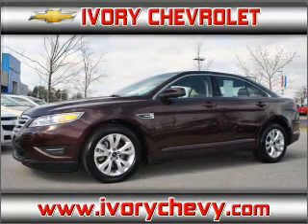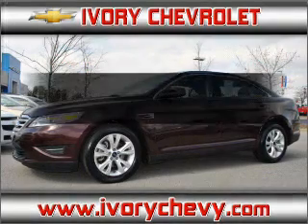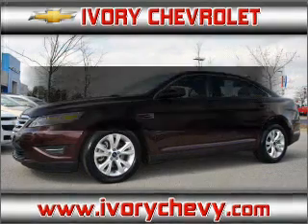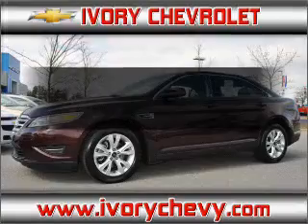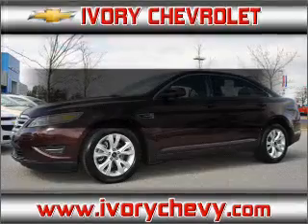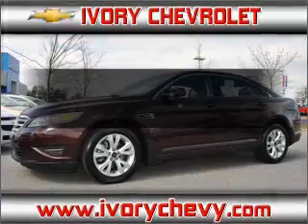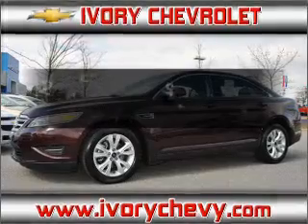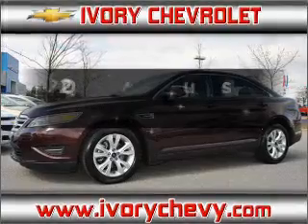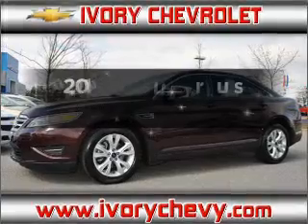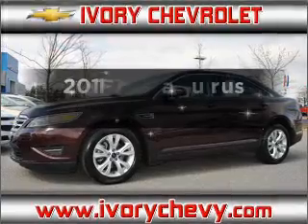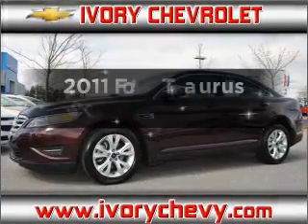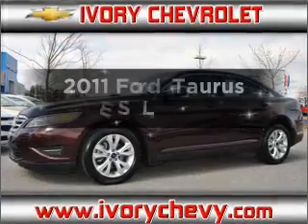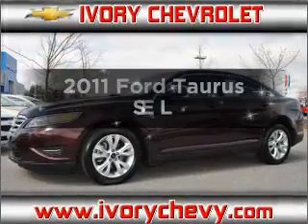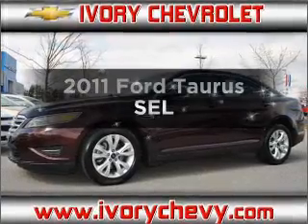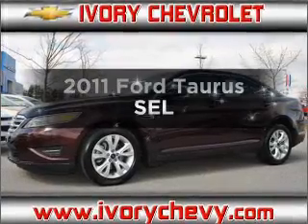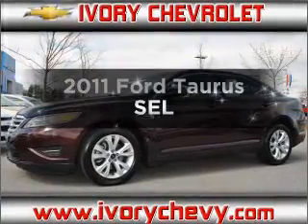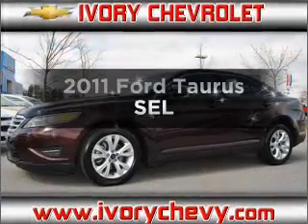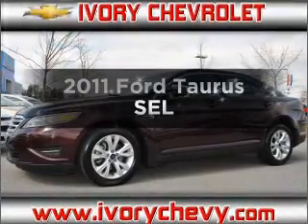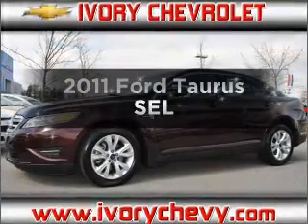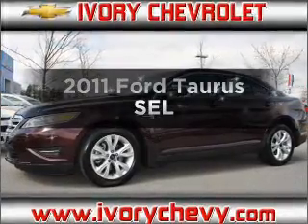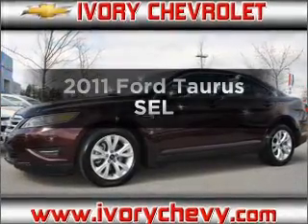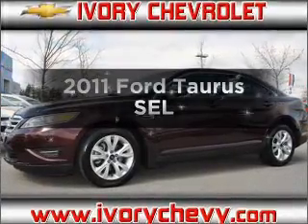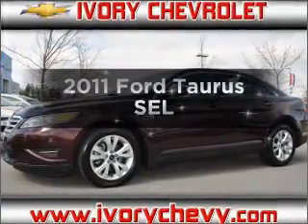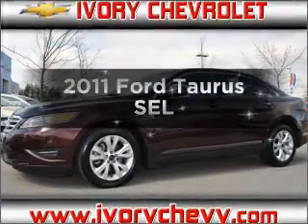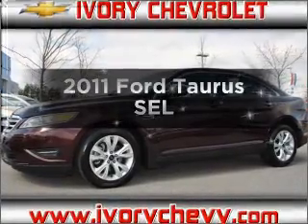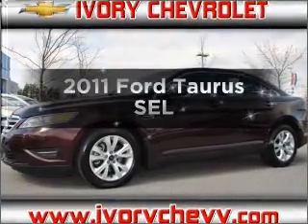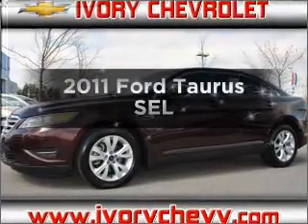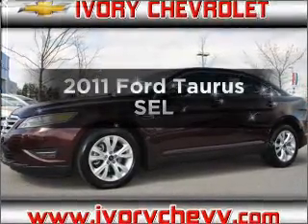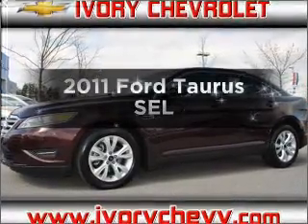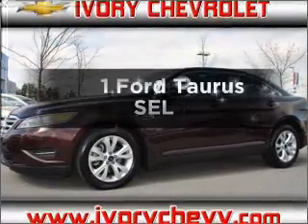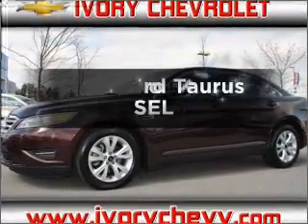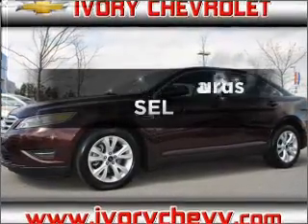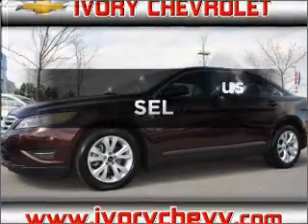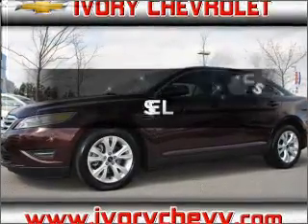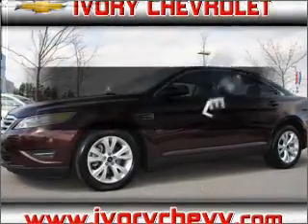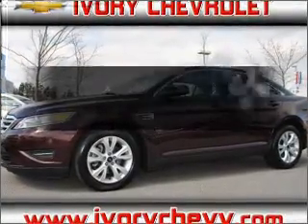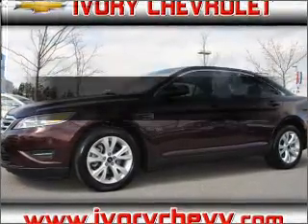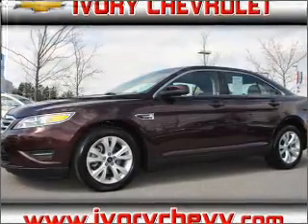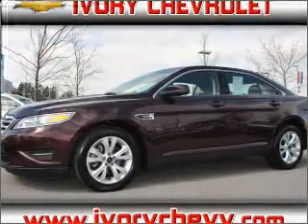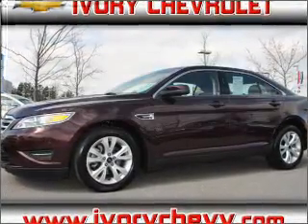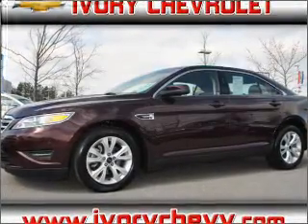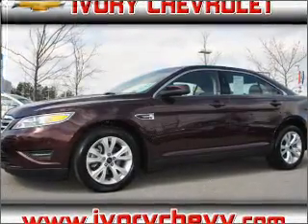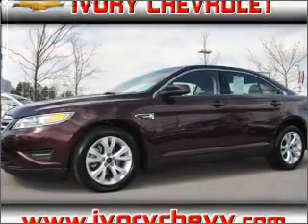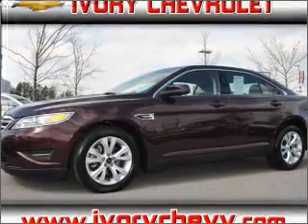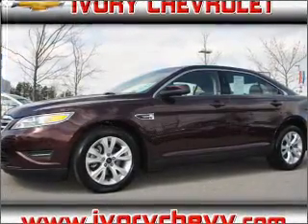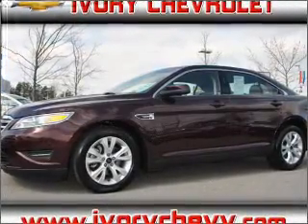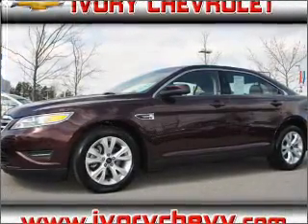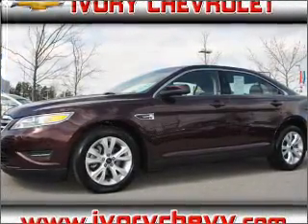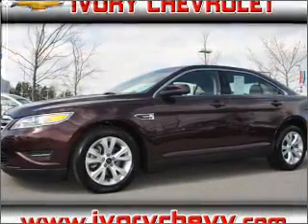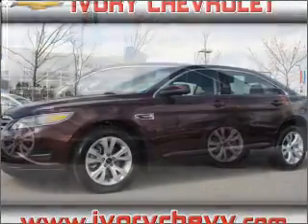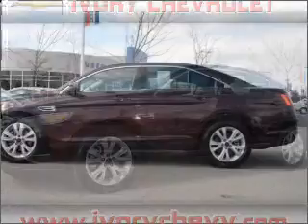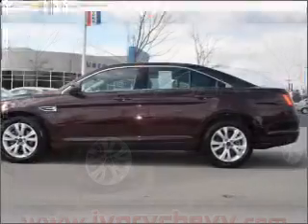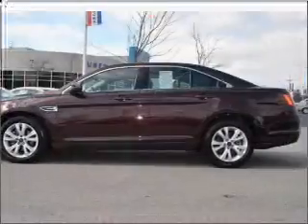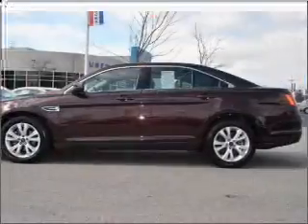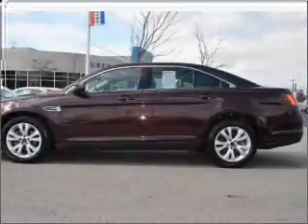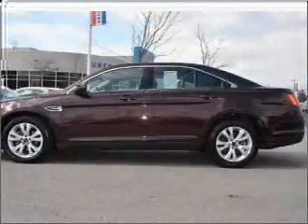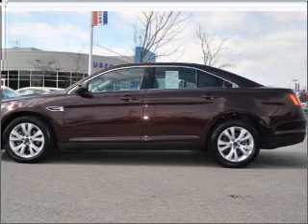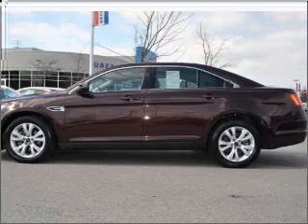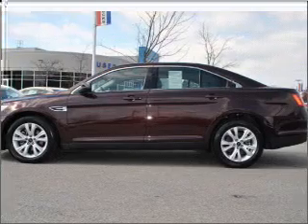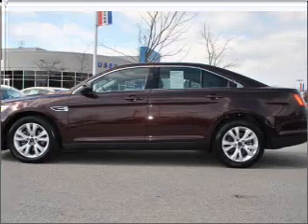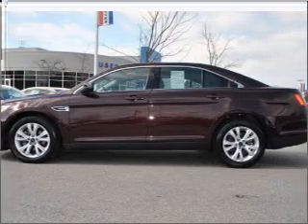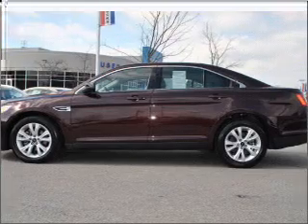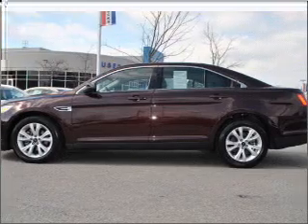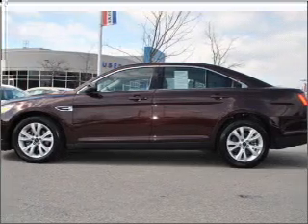Check out this 2011 Ford Taurus. If you're looking for a first-rate auto, this one could be yours today.